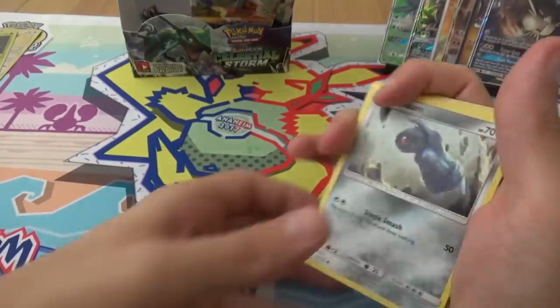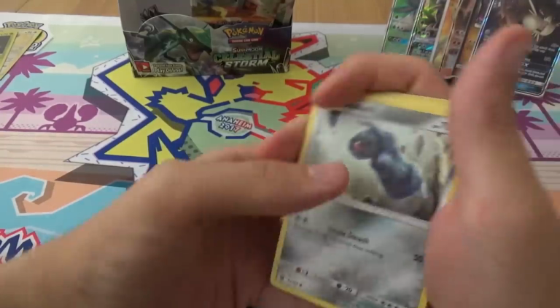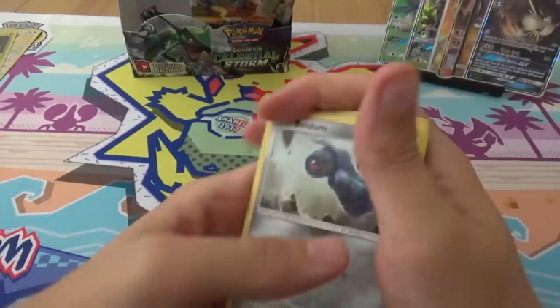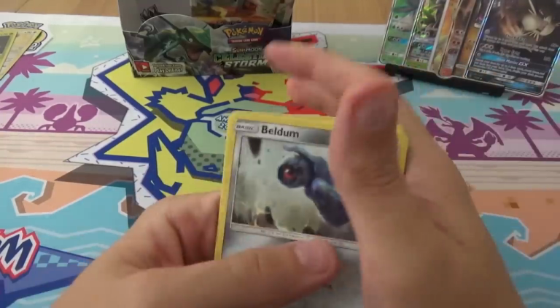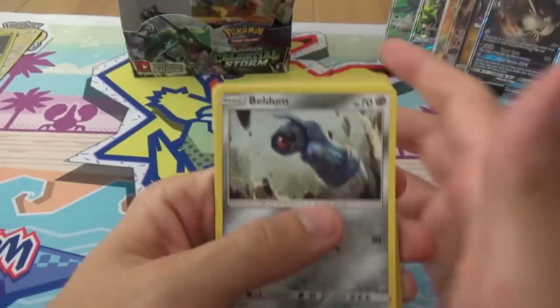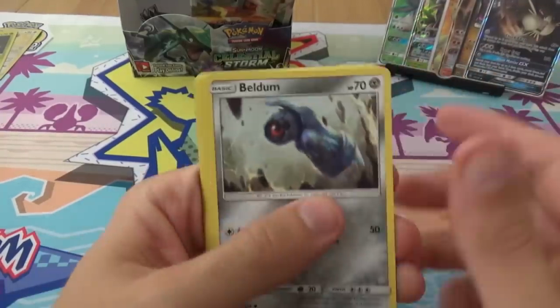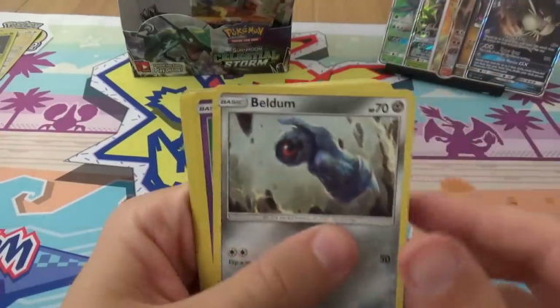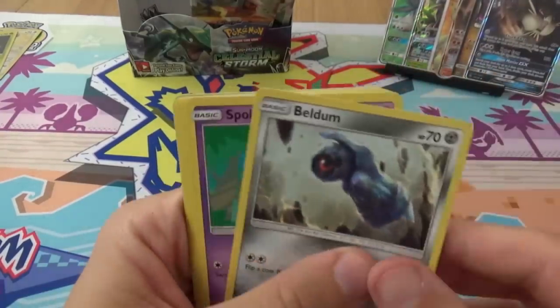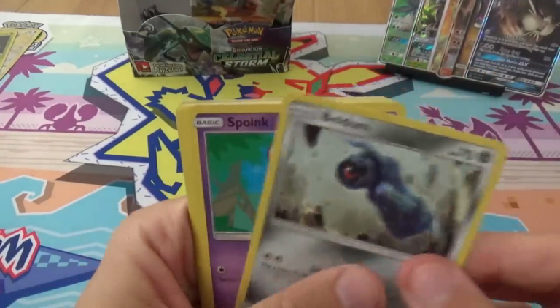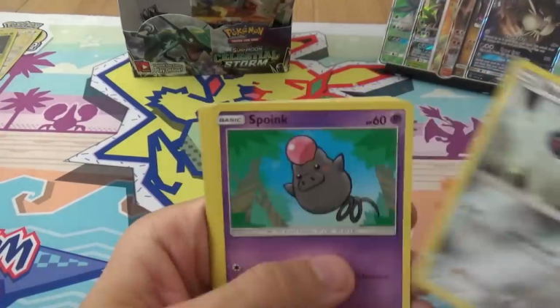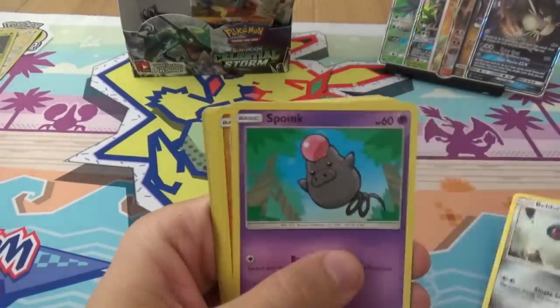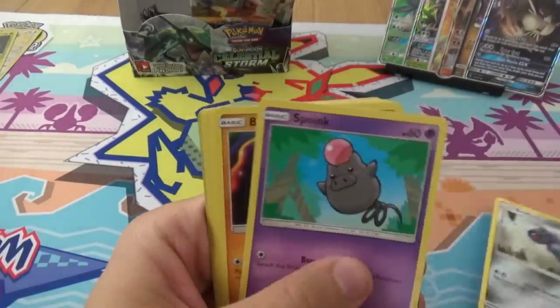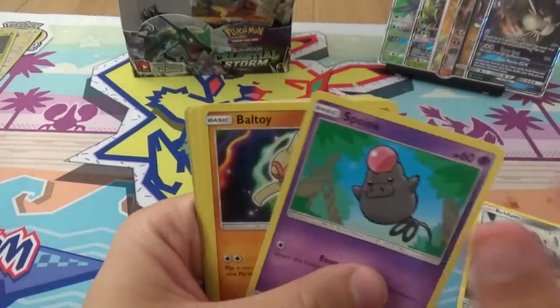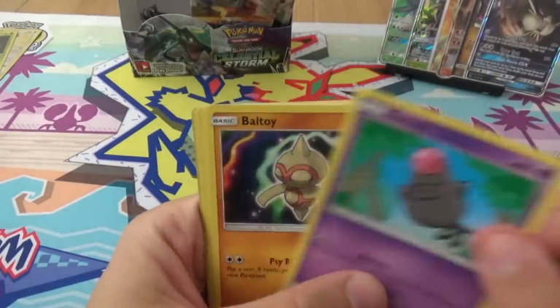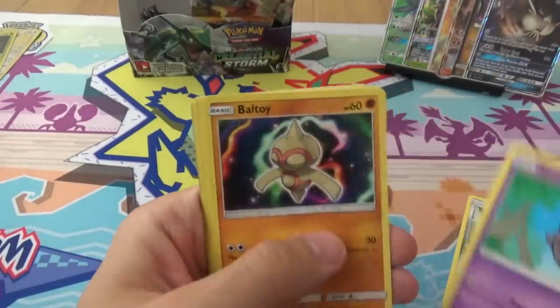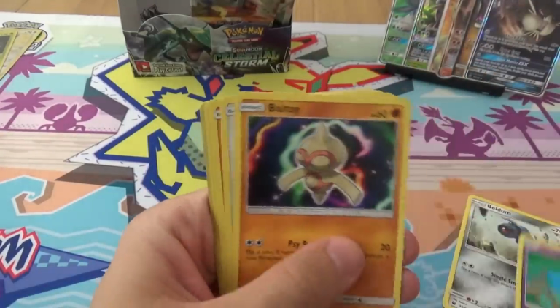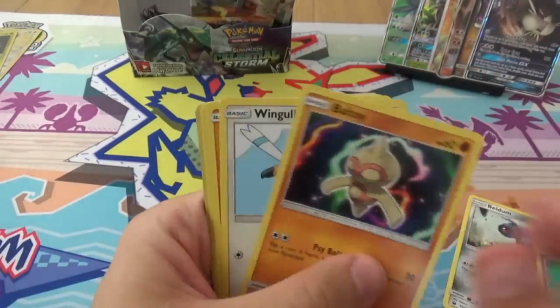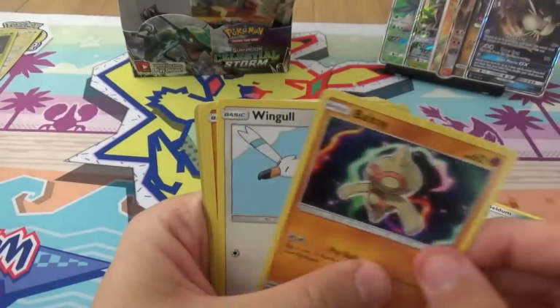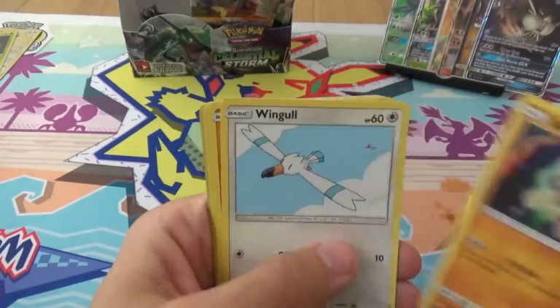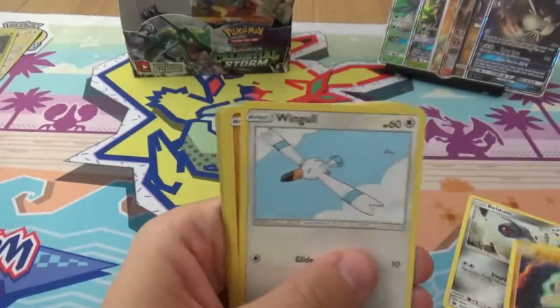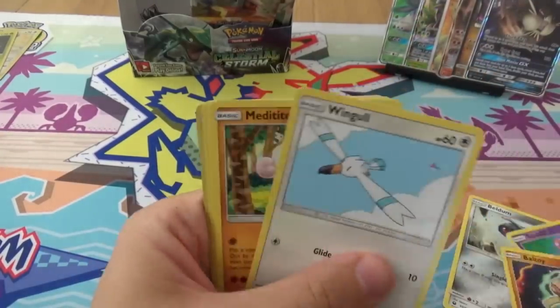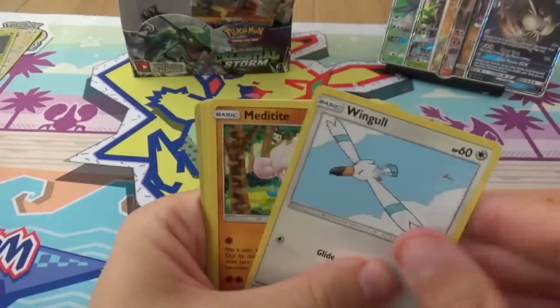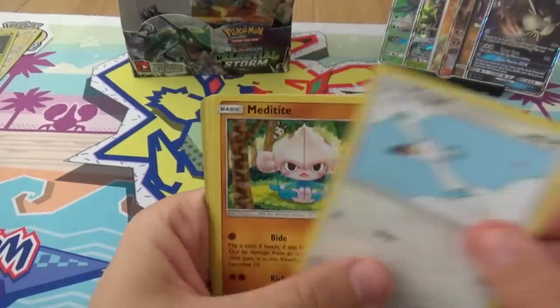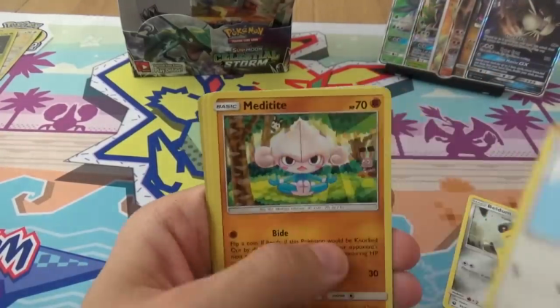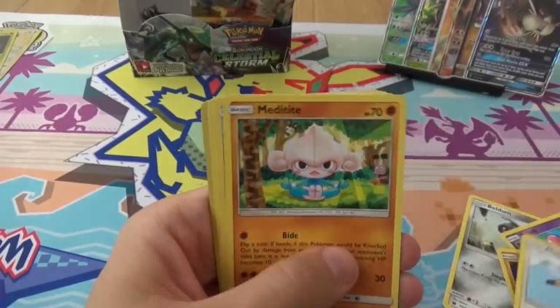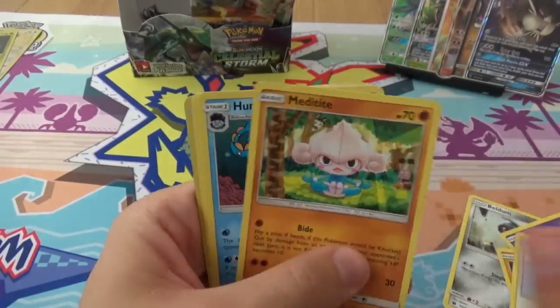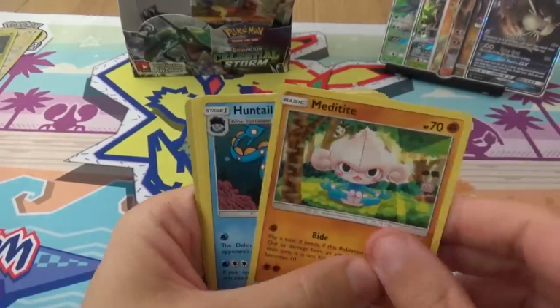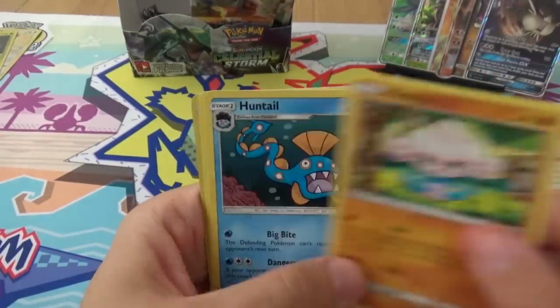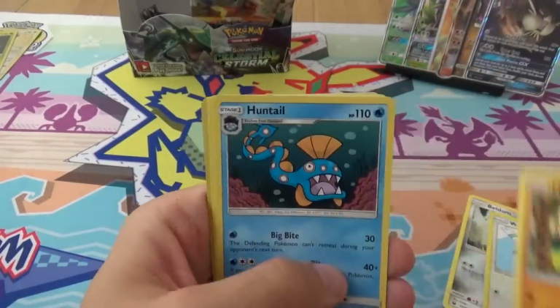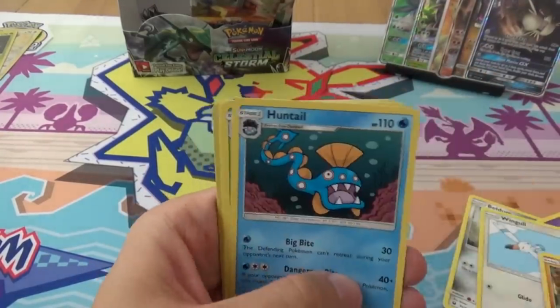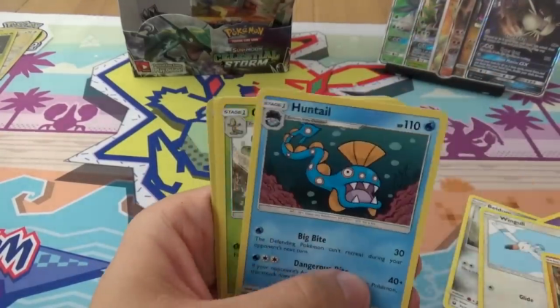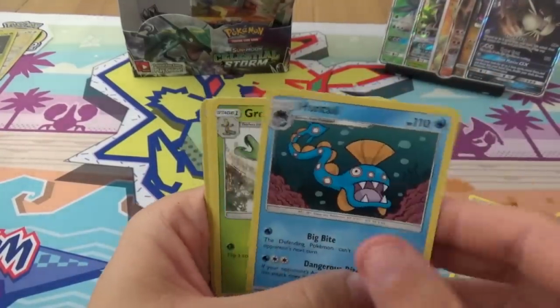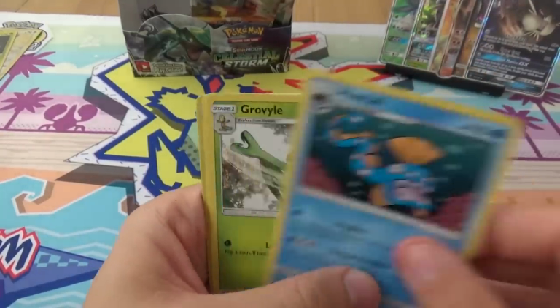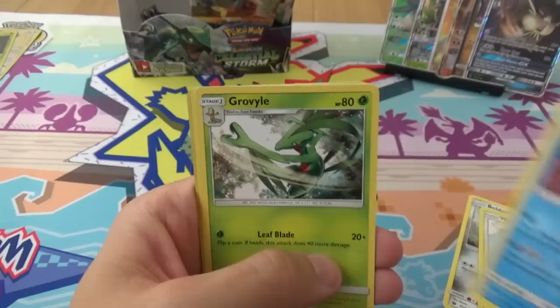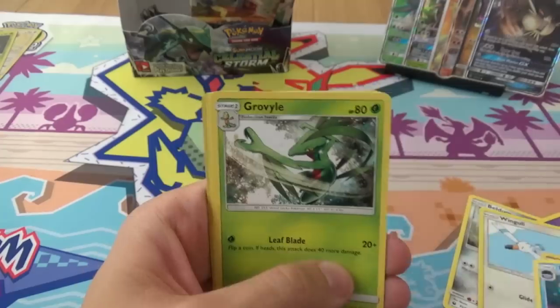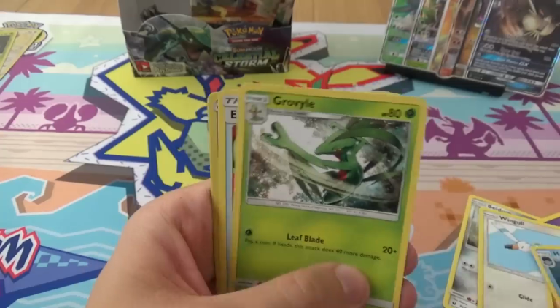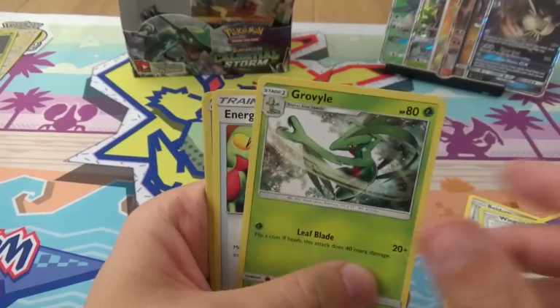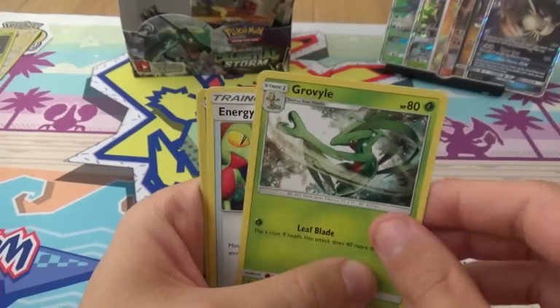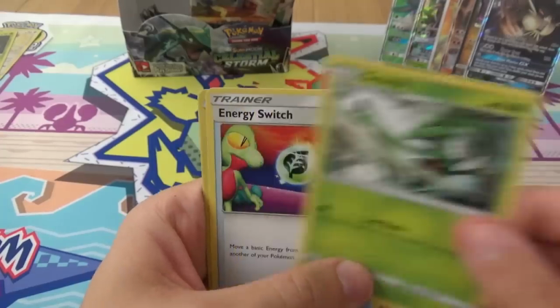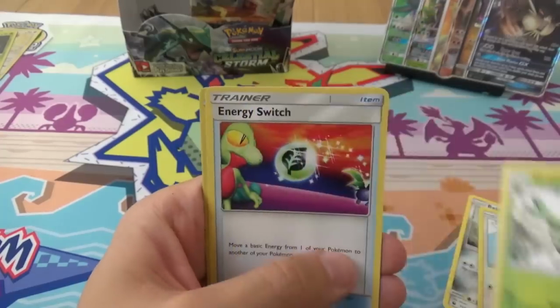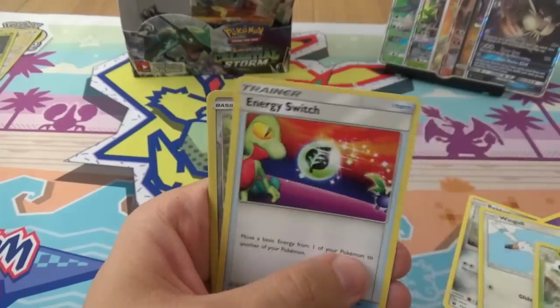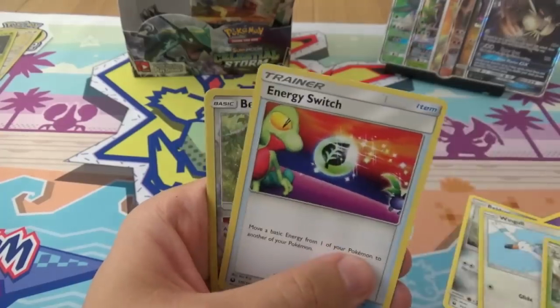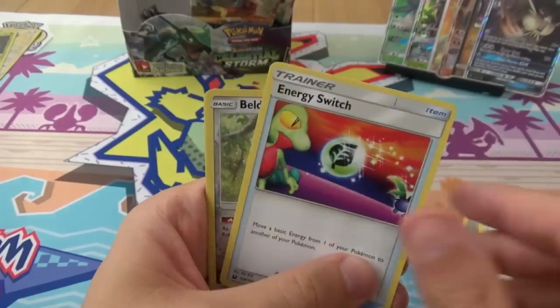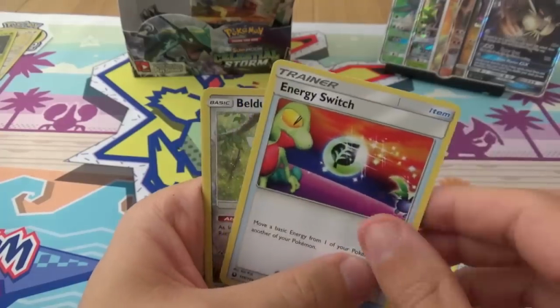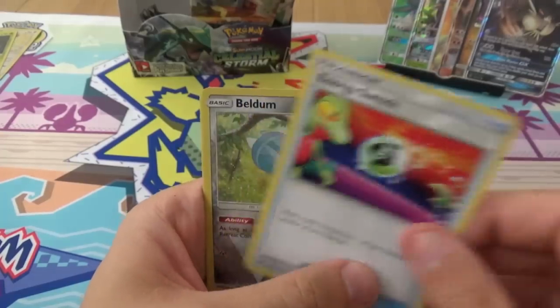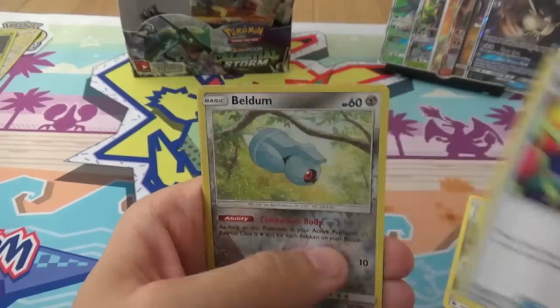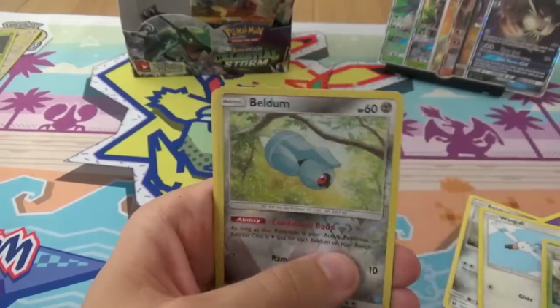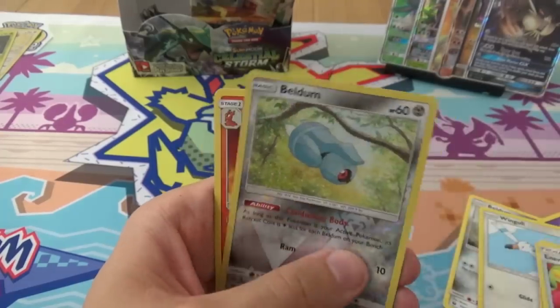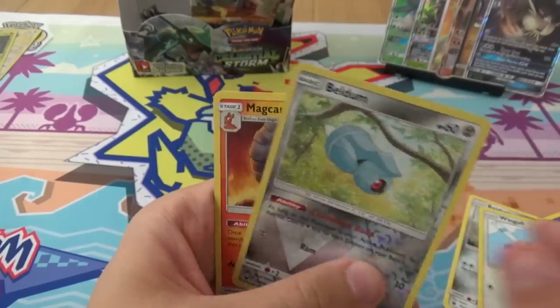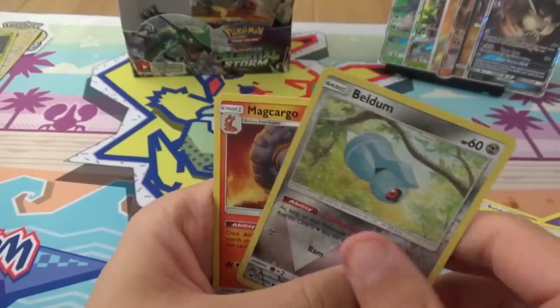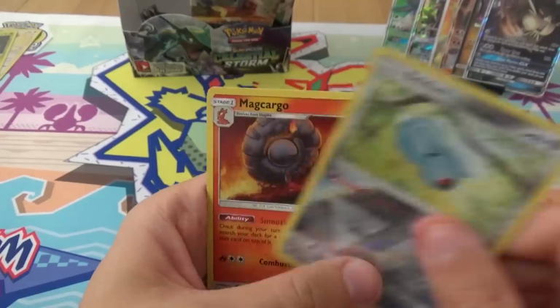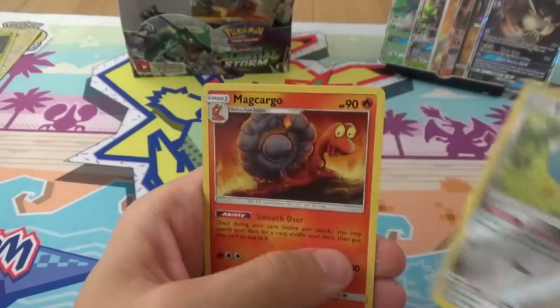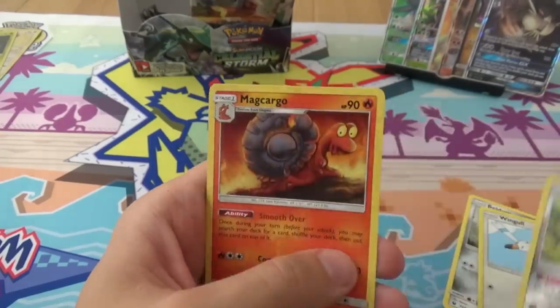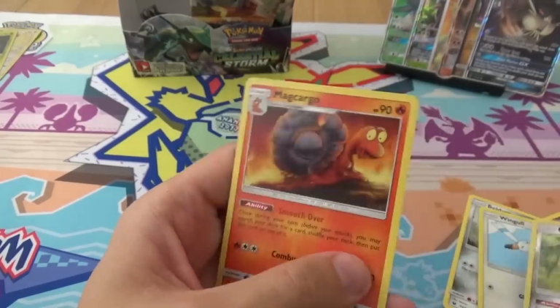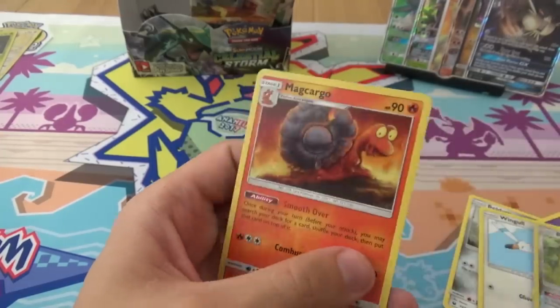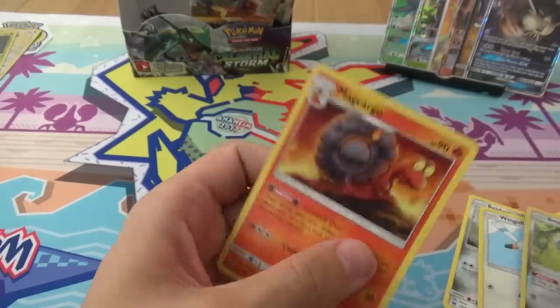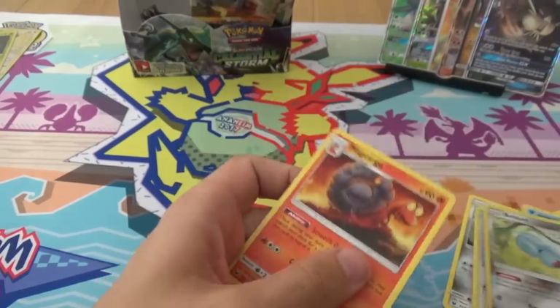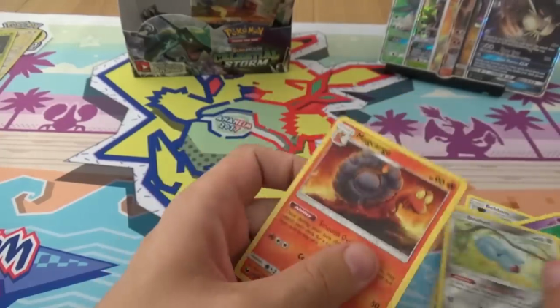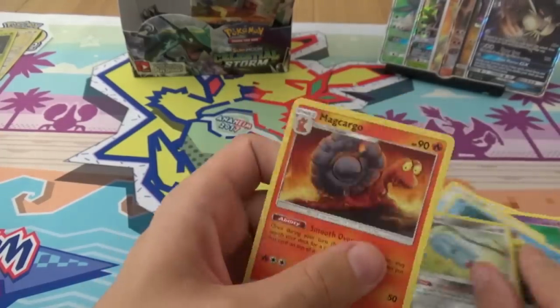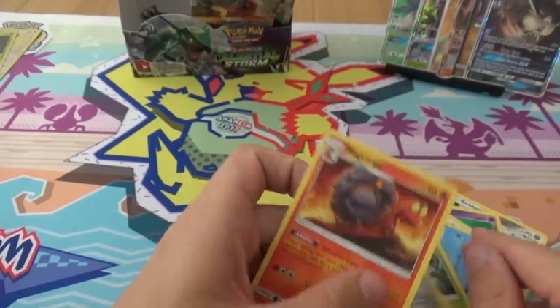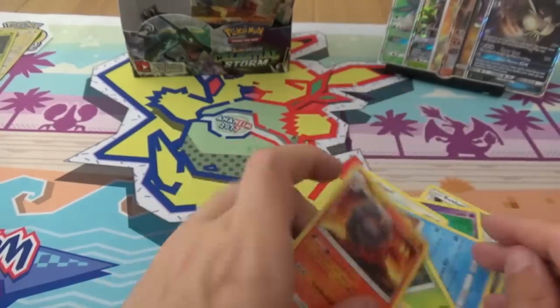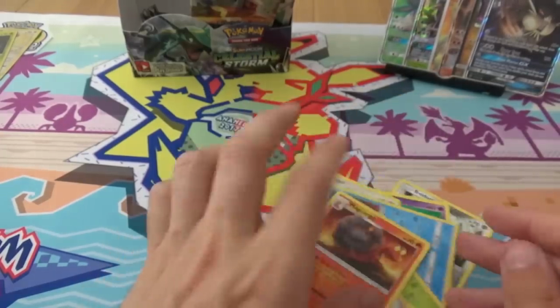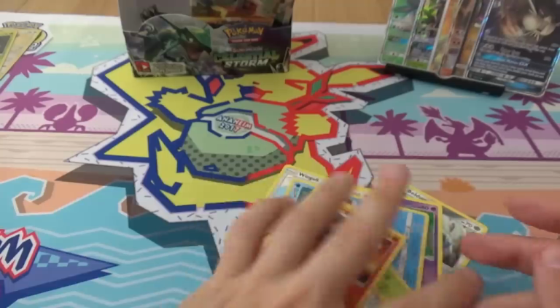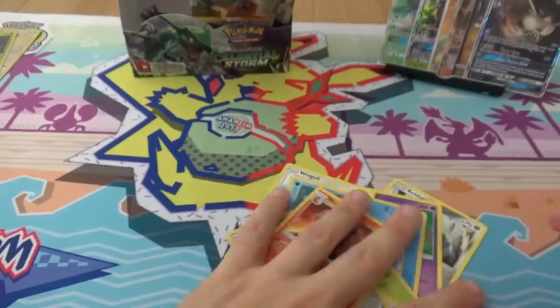We have Beldum, Spoink, Bull Toy, Wingull, Meditite, Huntail, Grovyle, Energy Switch, a Reverse Beldum, and a Magcargo. This is the worst box I have ever had.